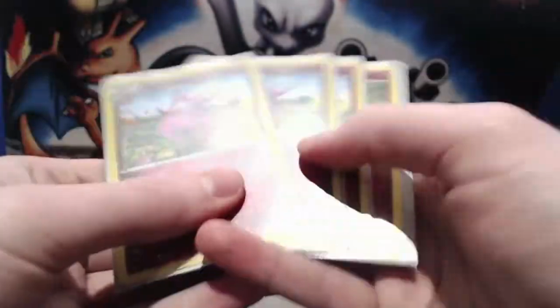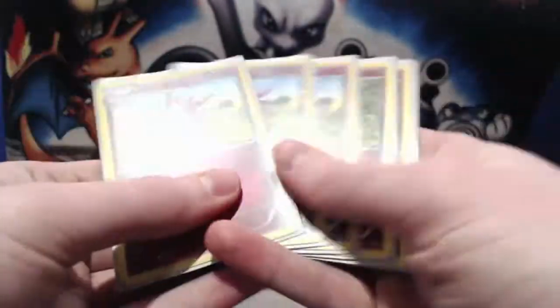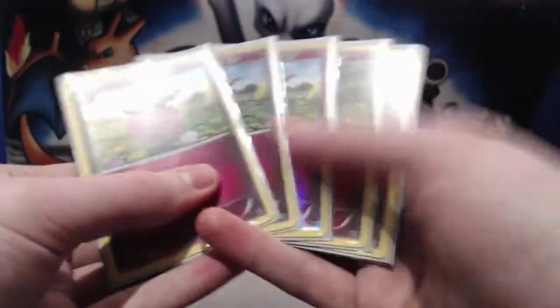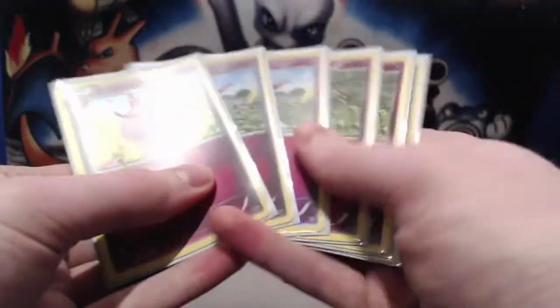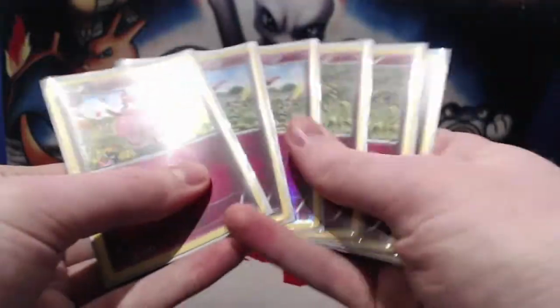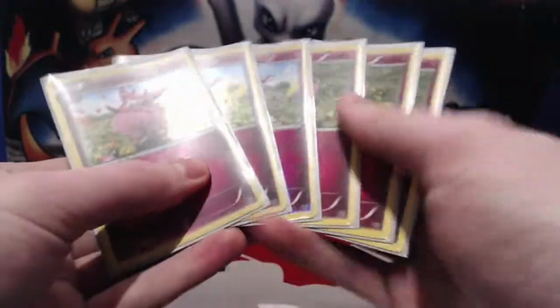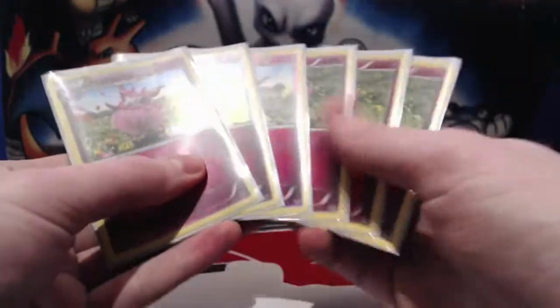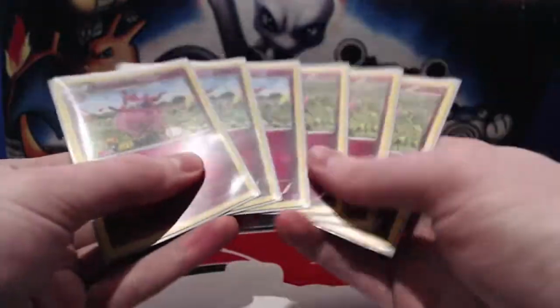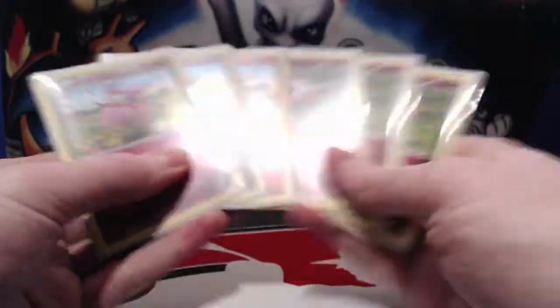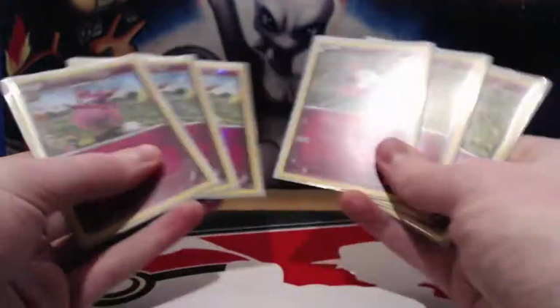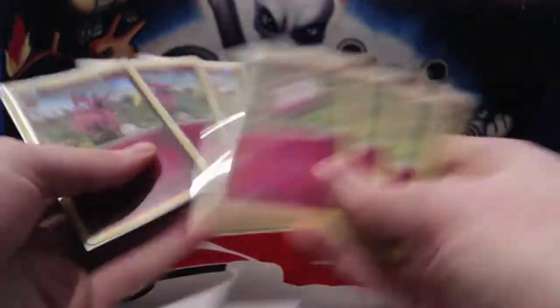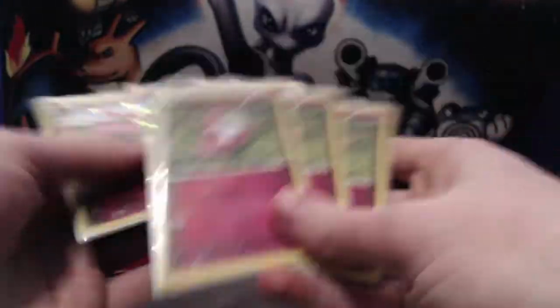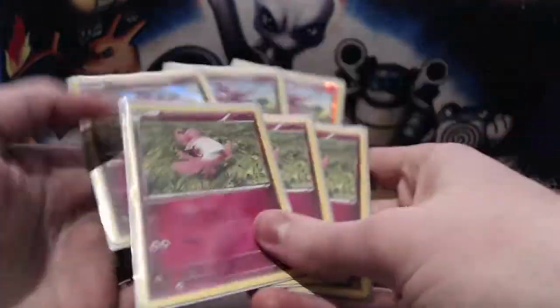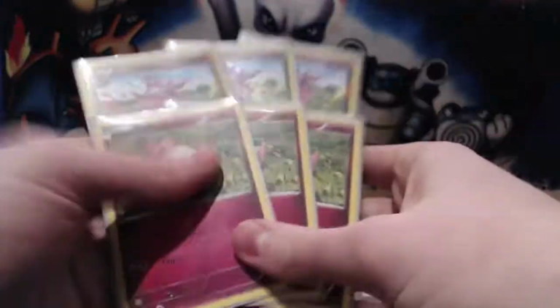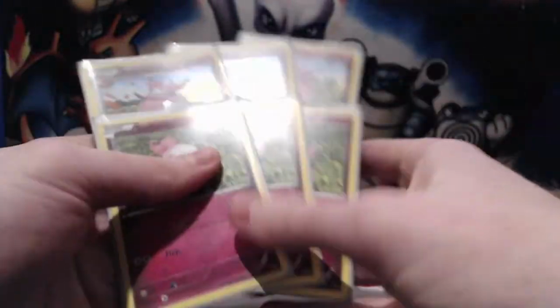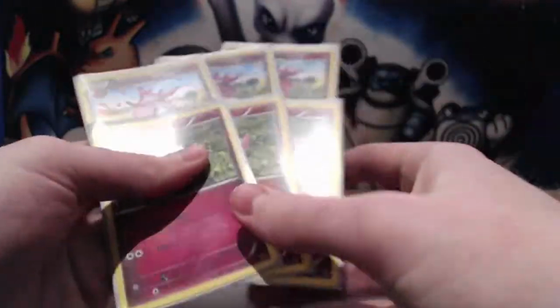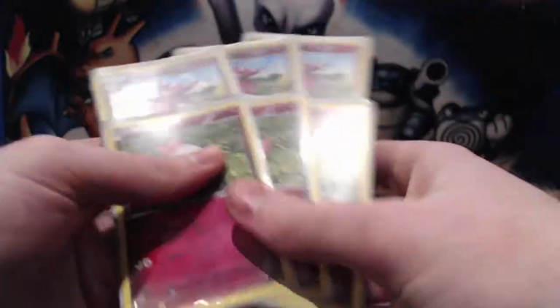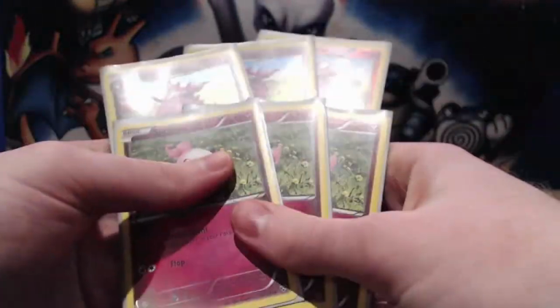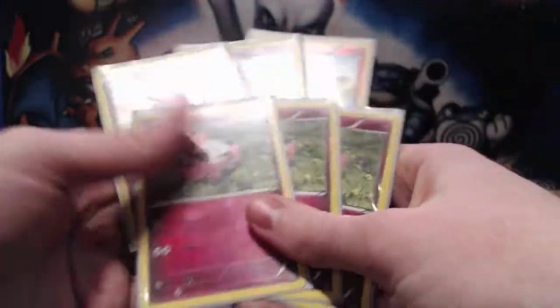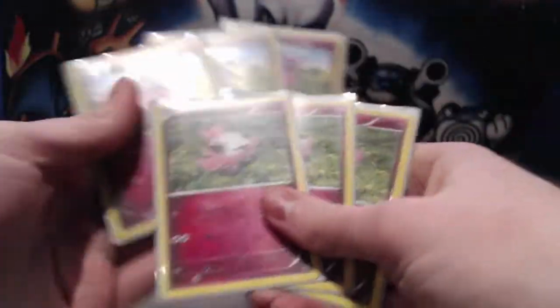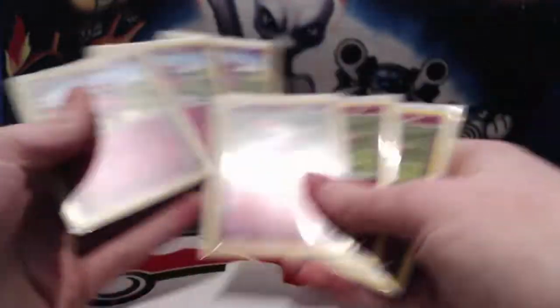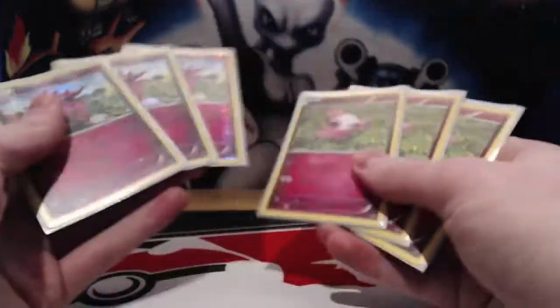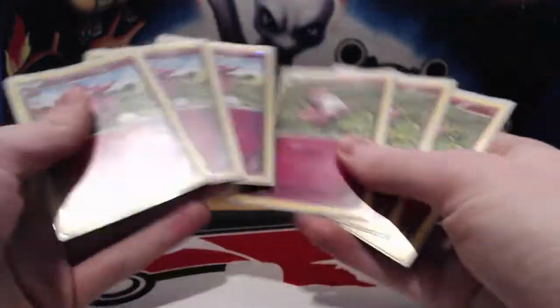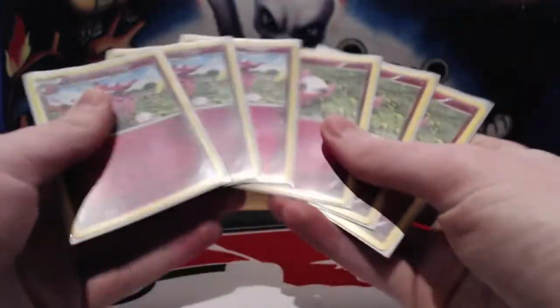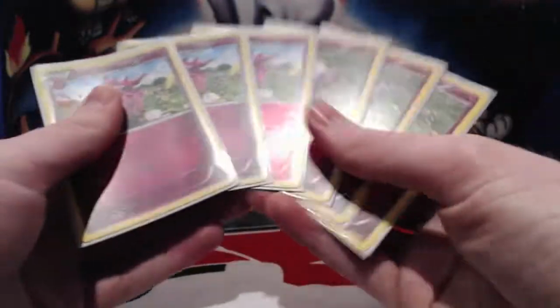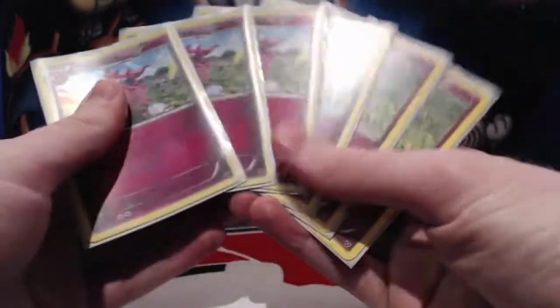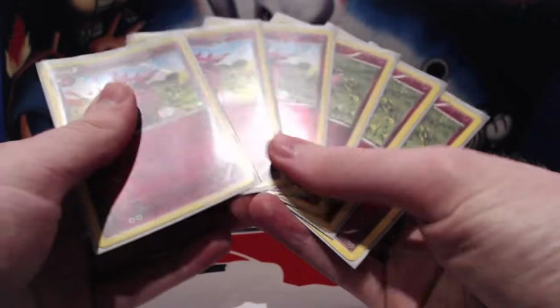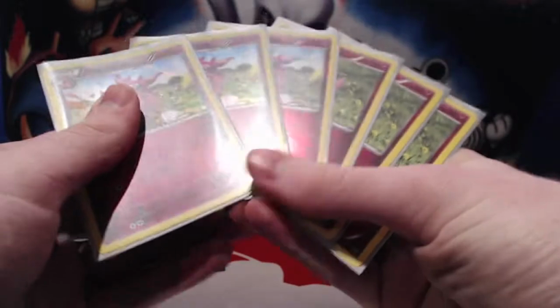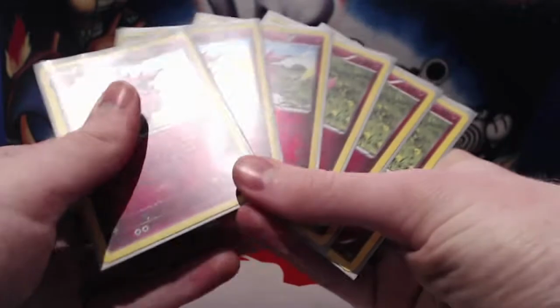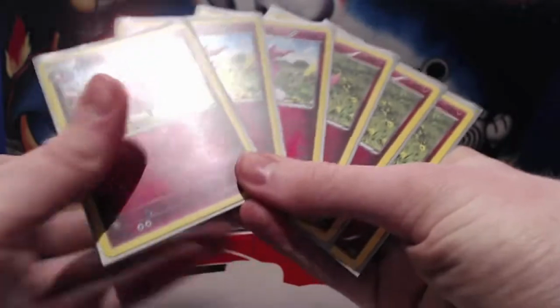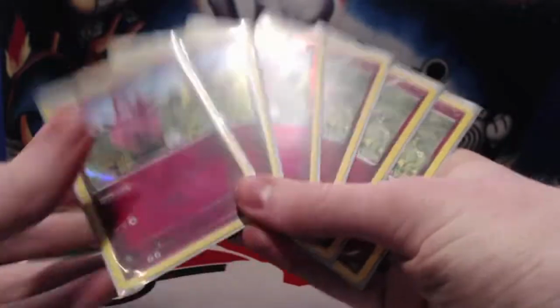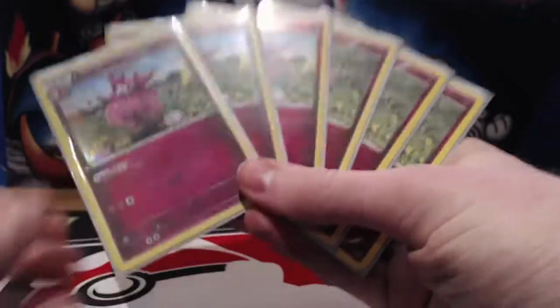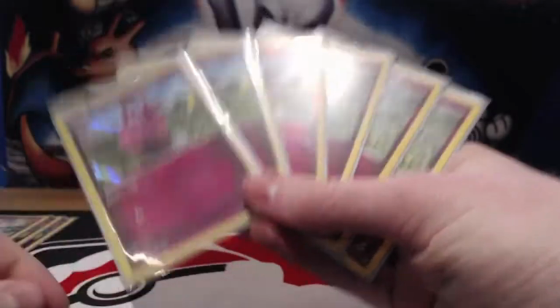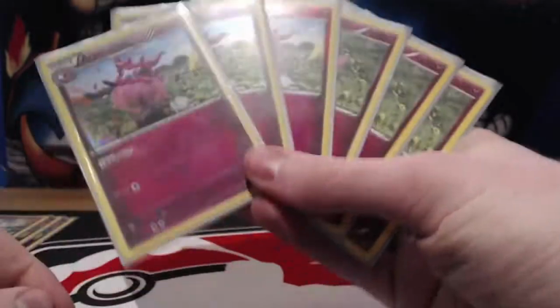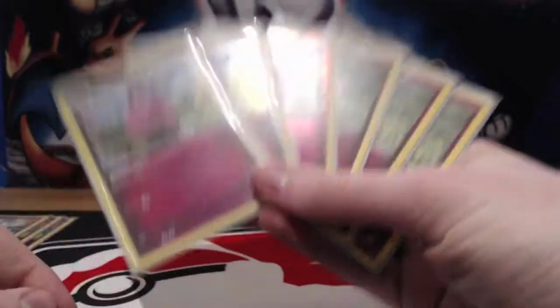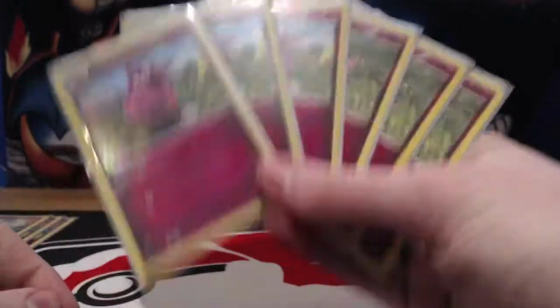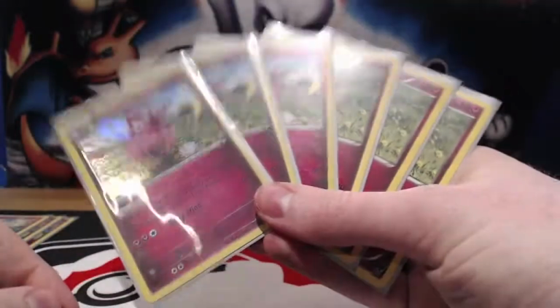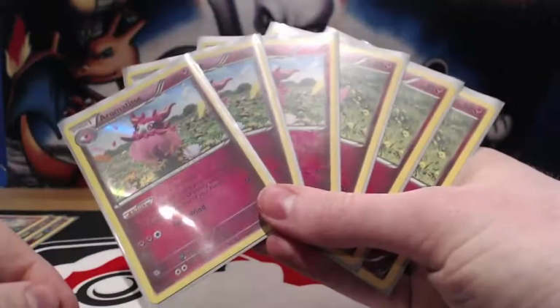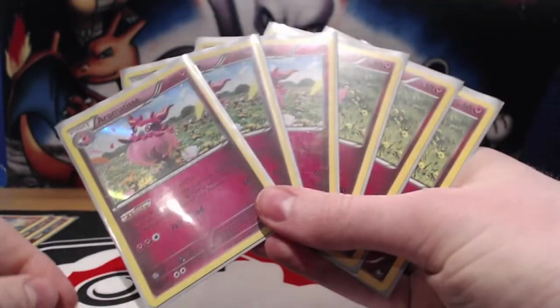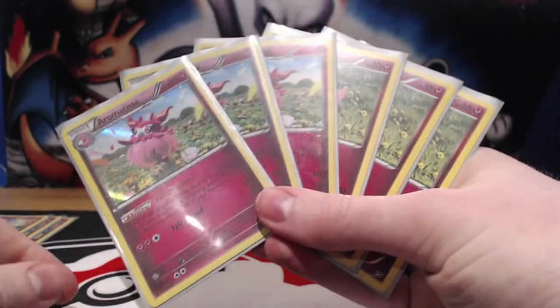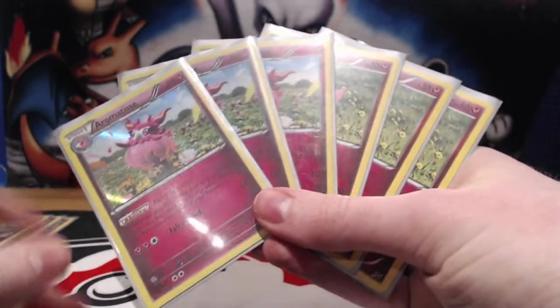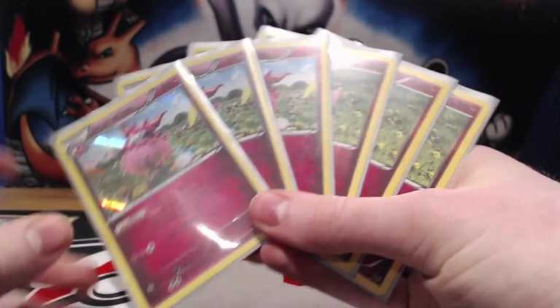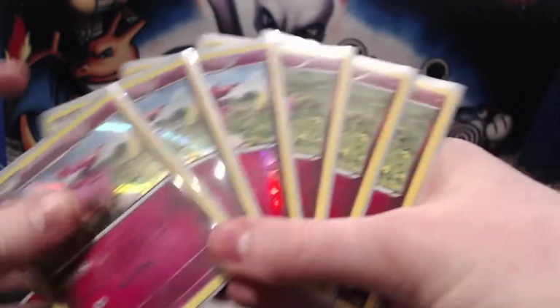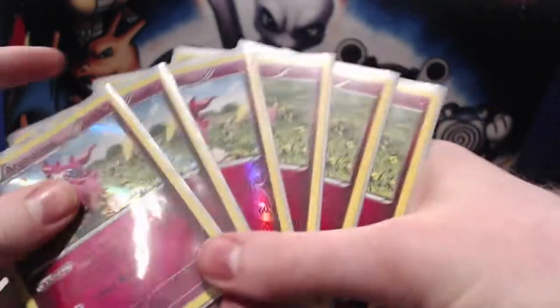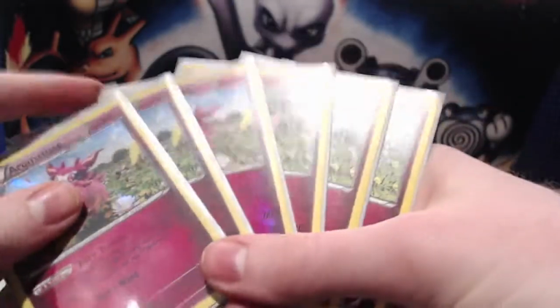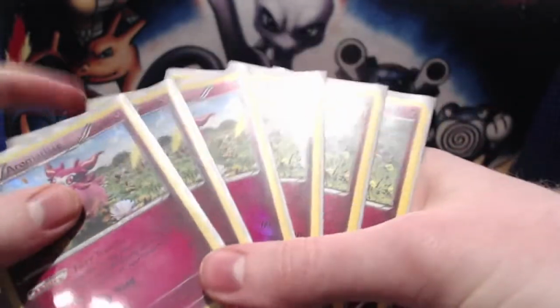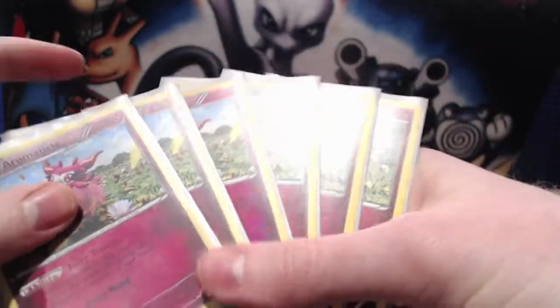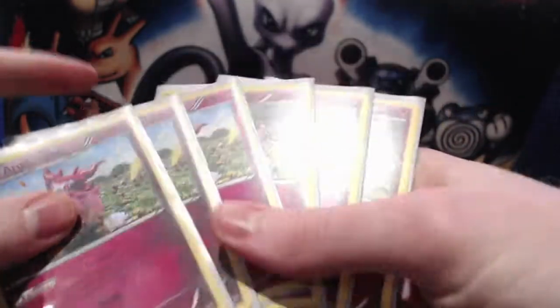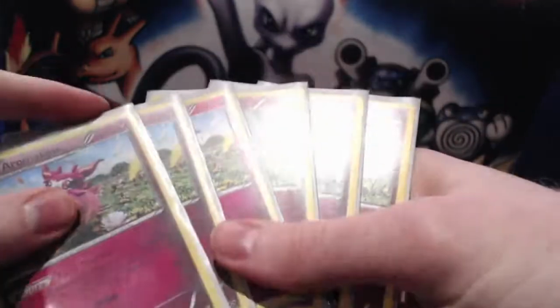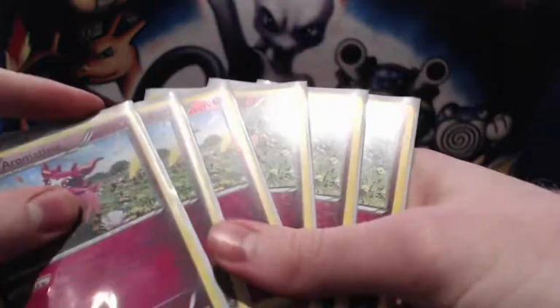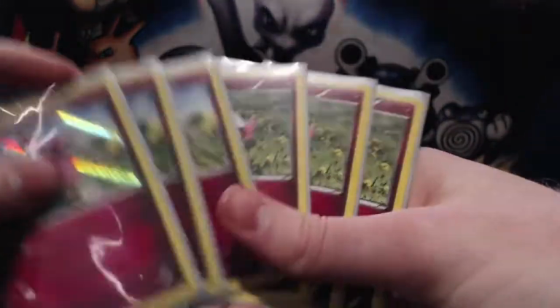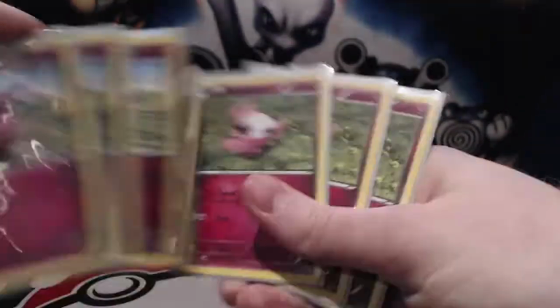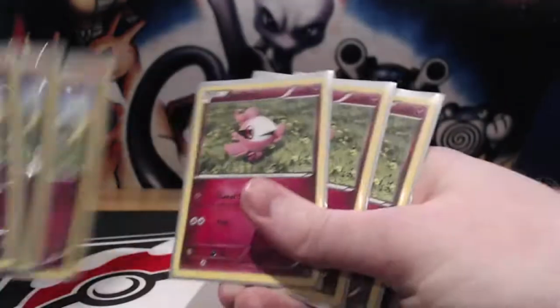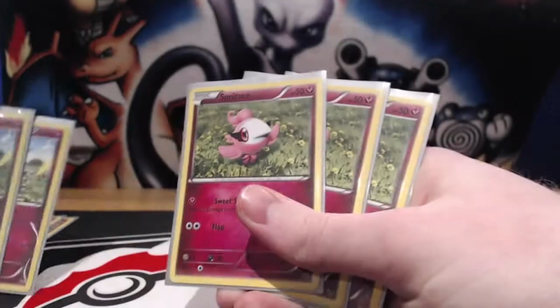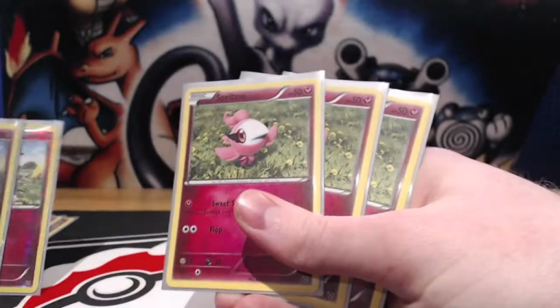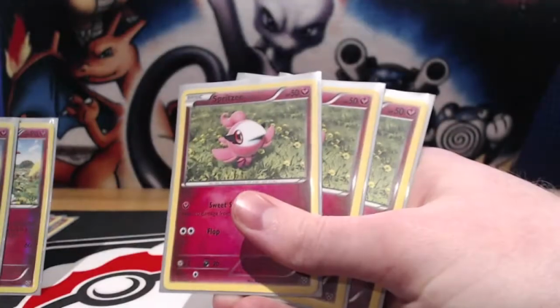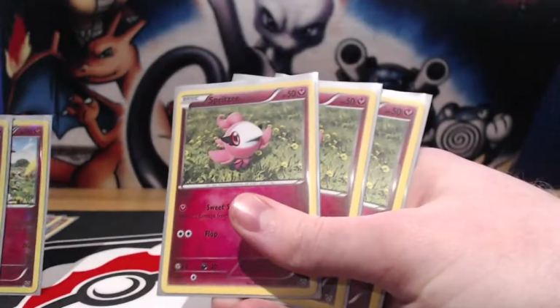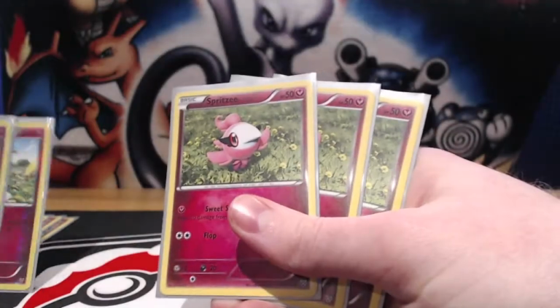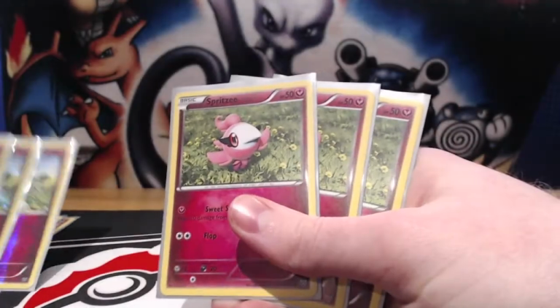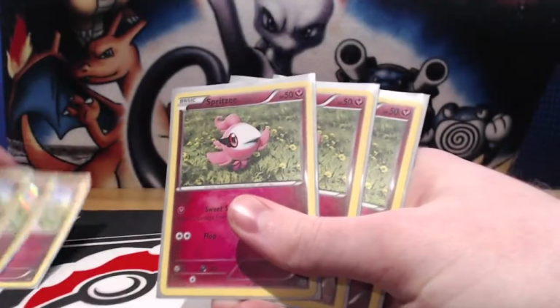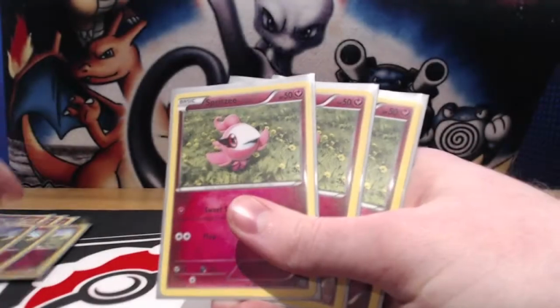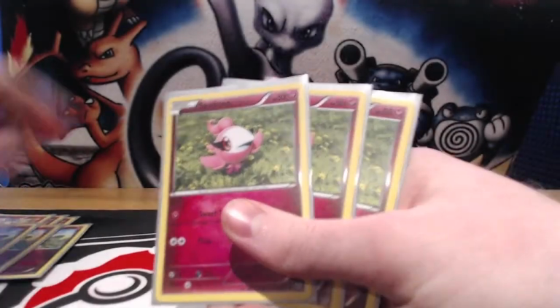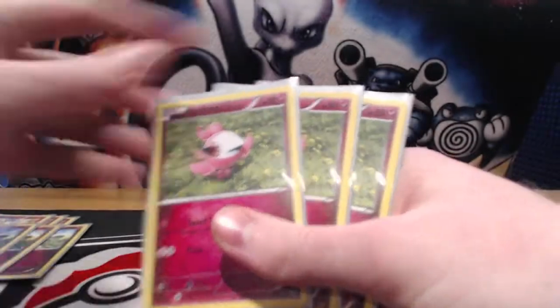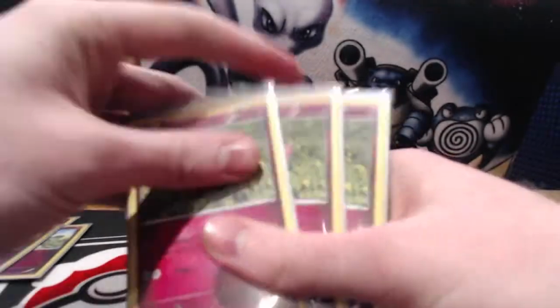The reason why I play a thick line of Aromatisse is because this is often going to be a target for Lysandre, and I'll explain why that is the case in a moment.